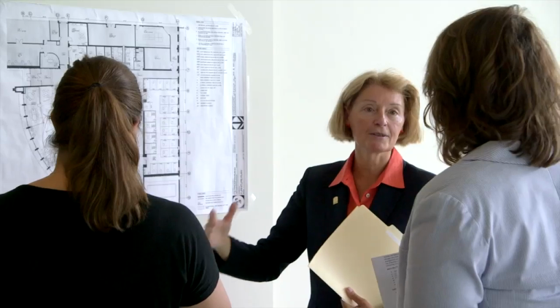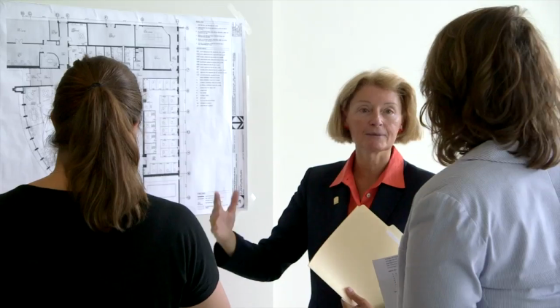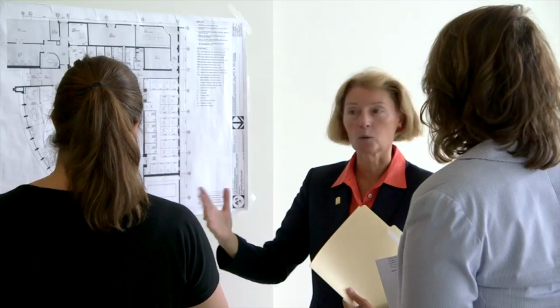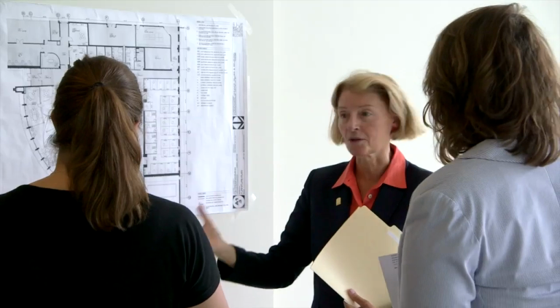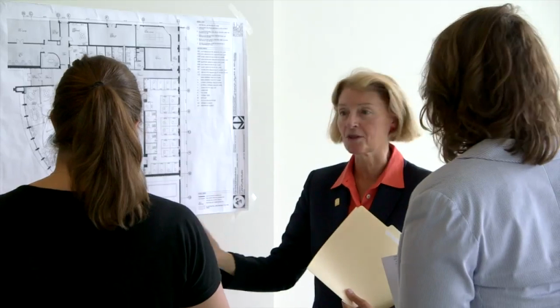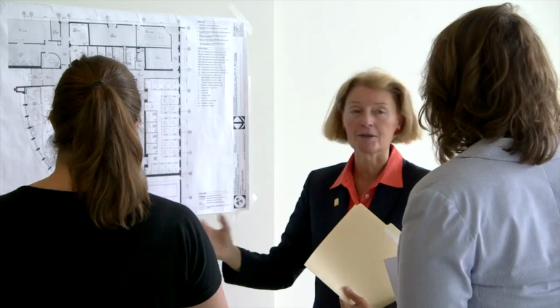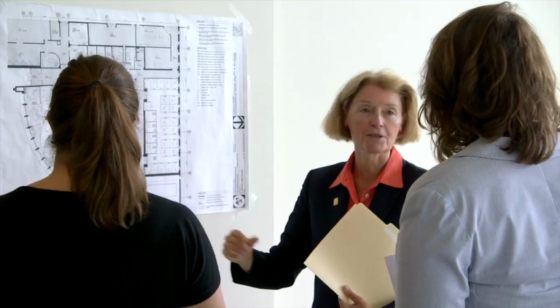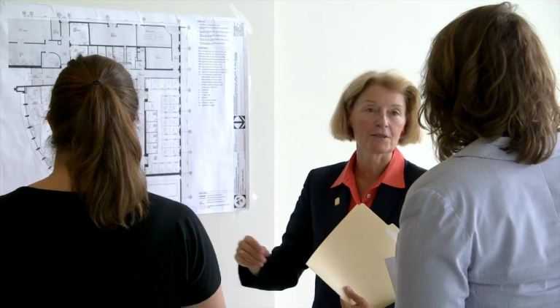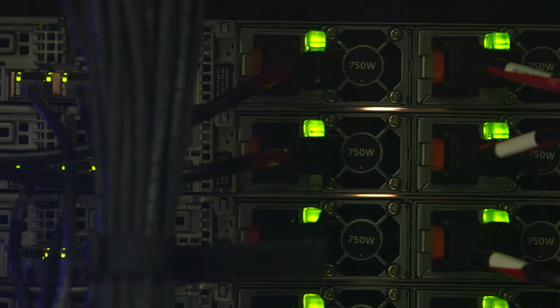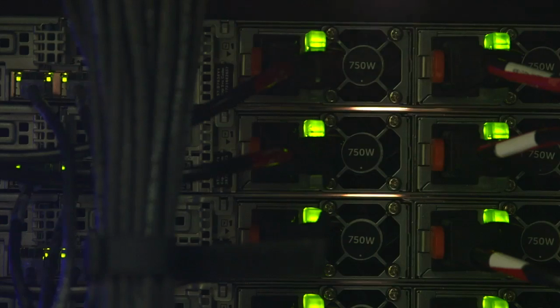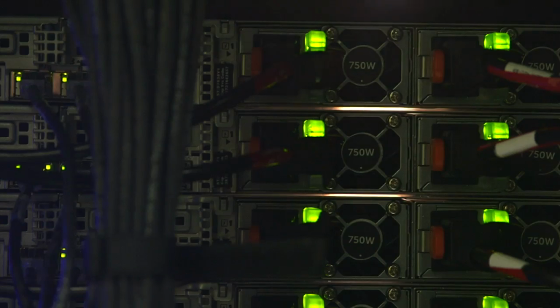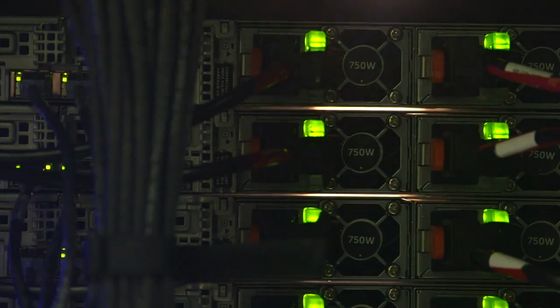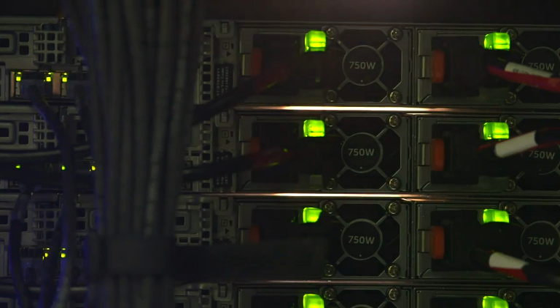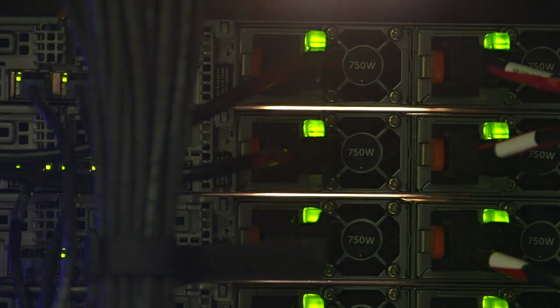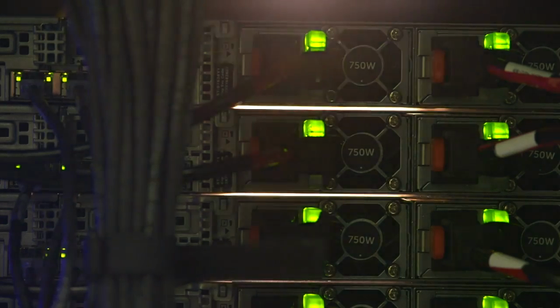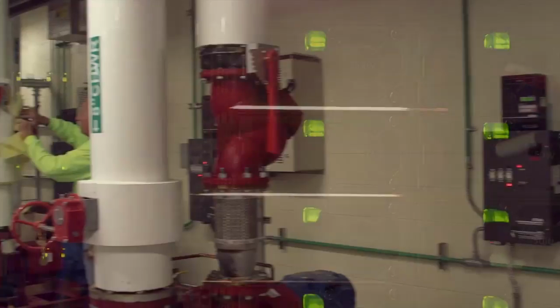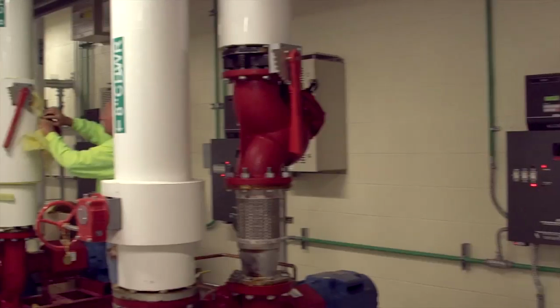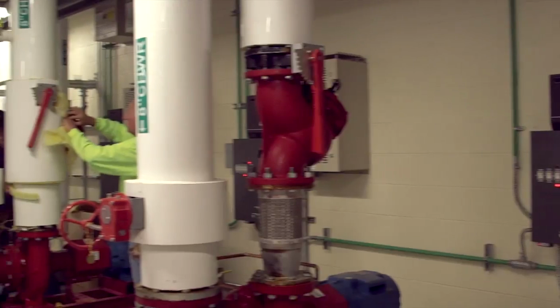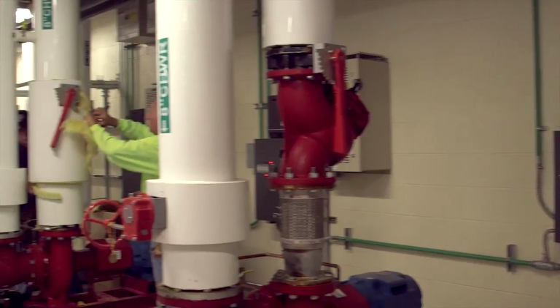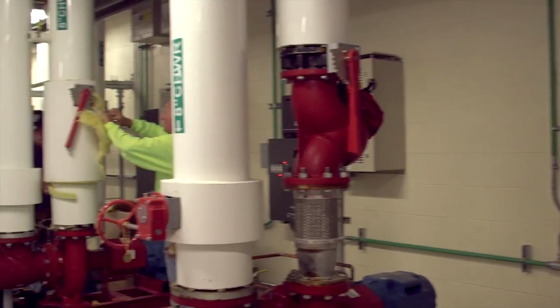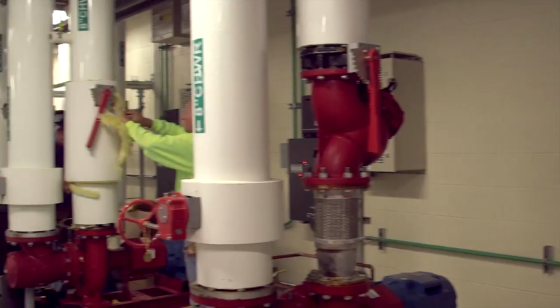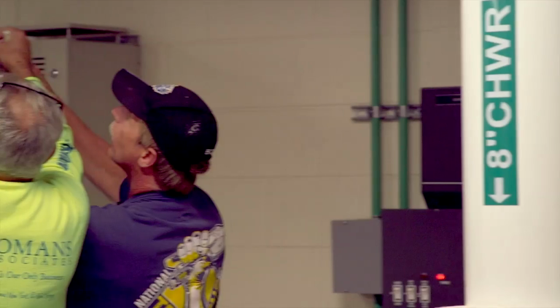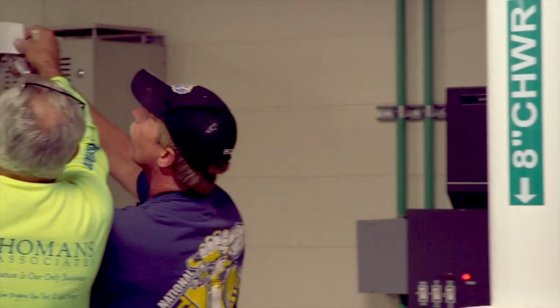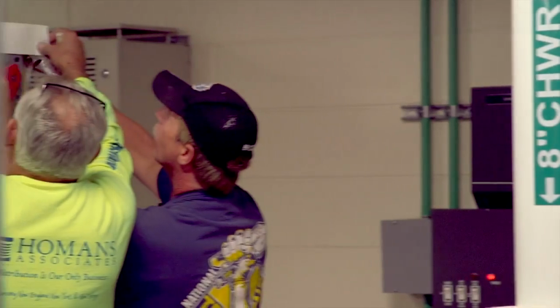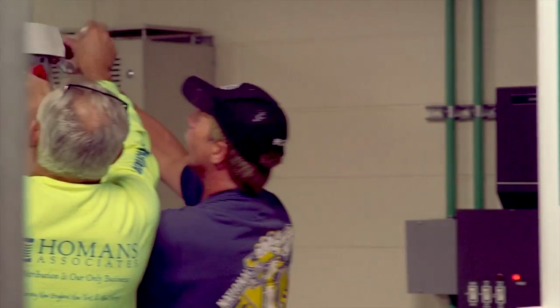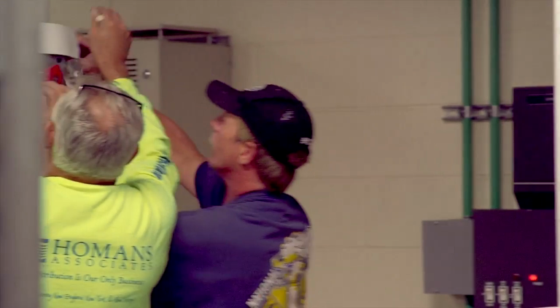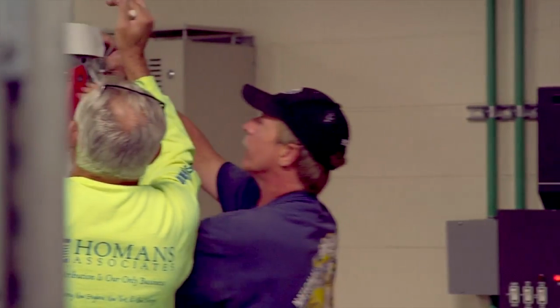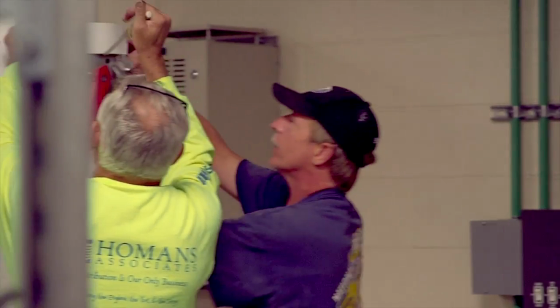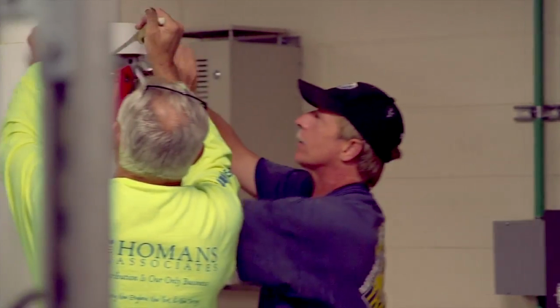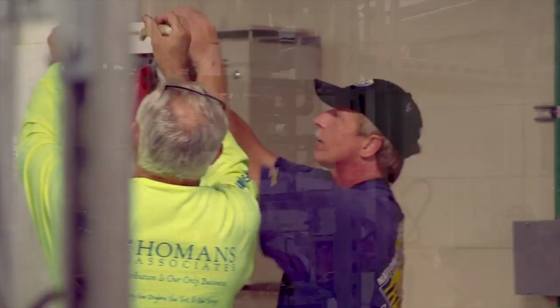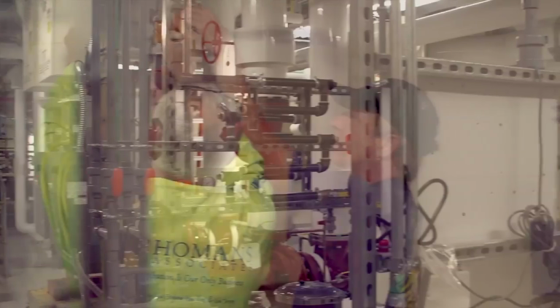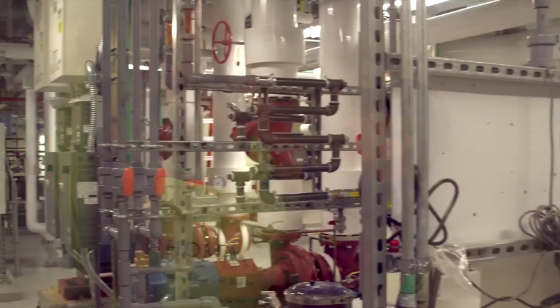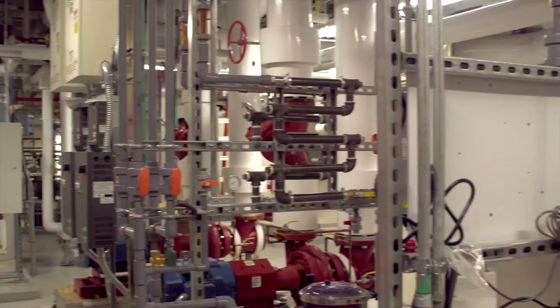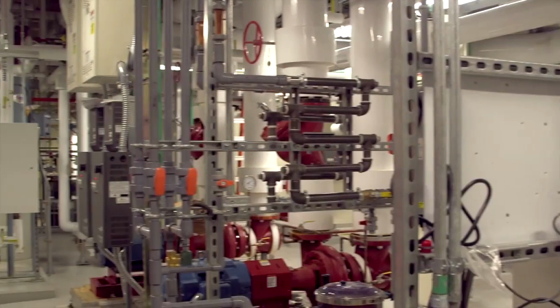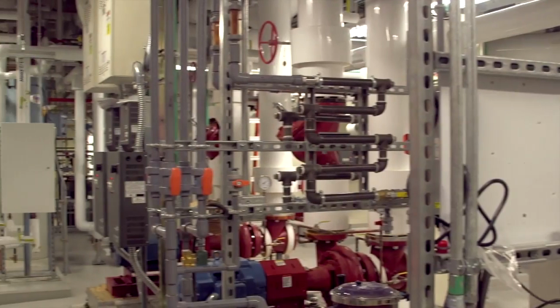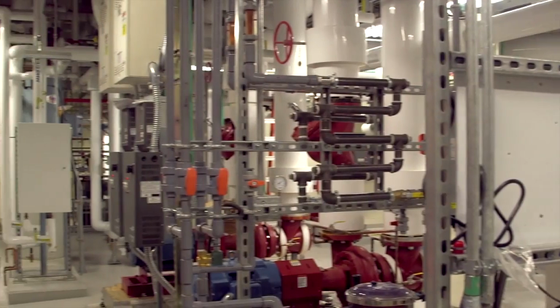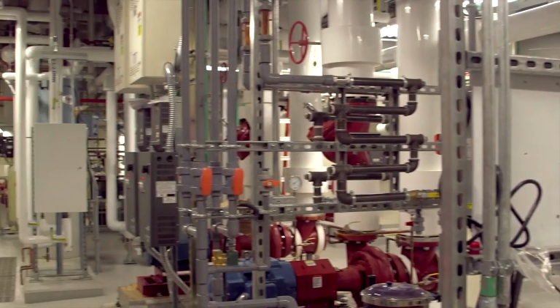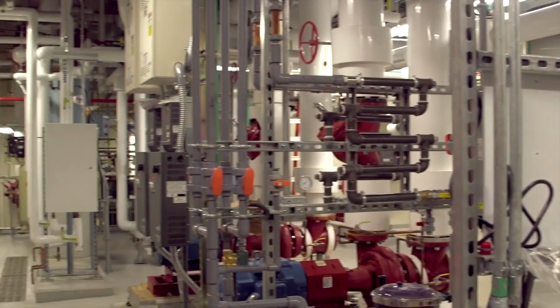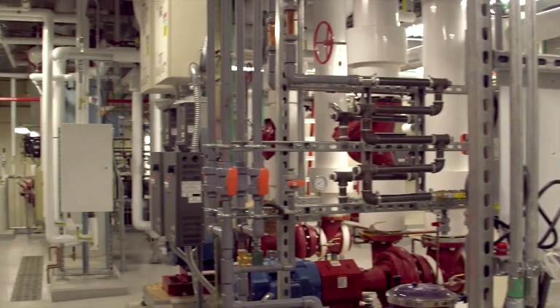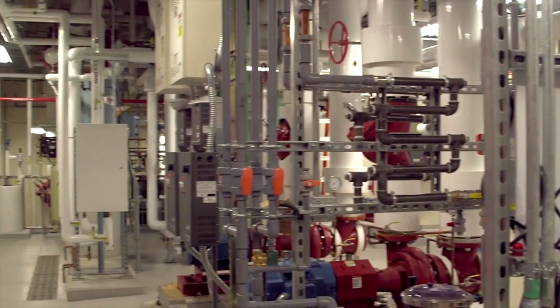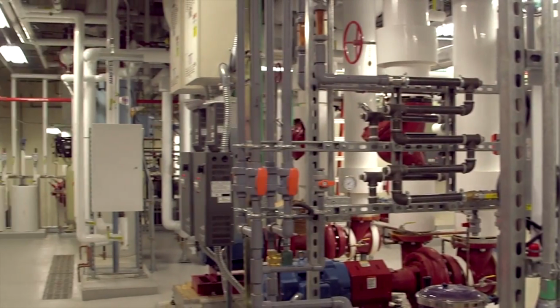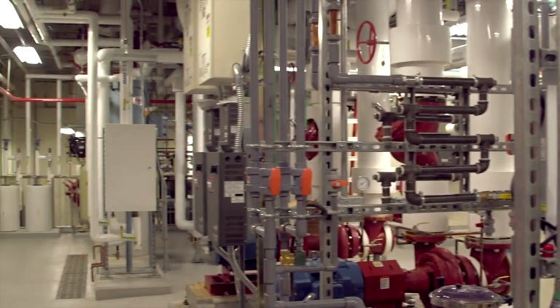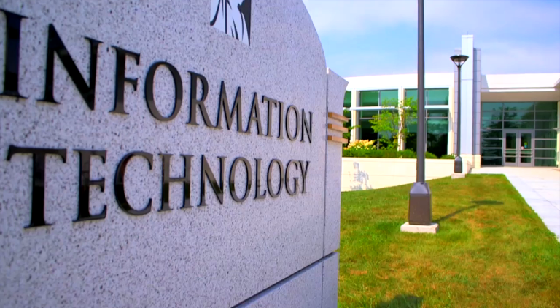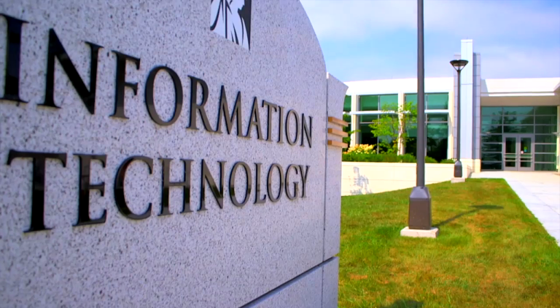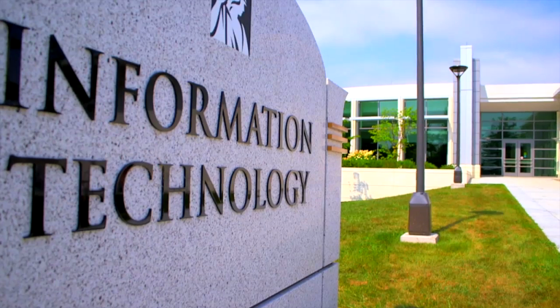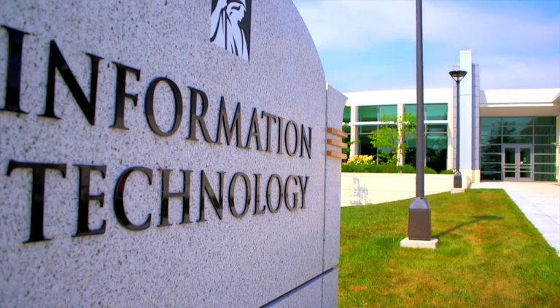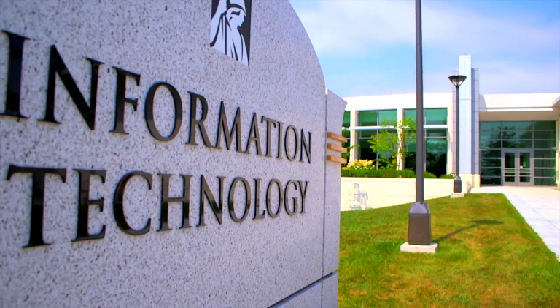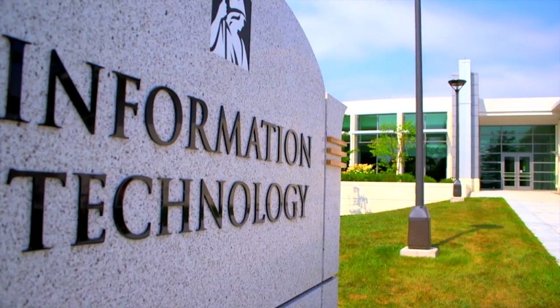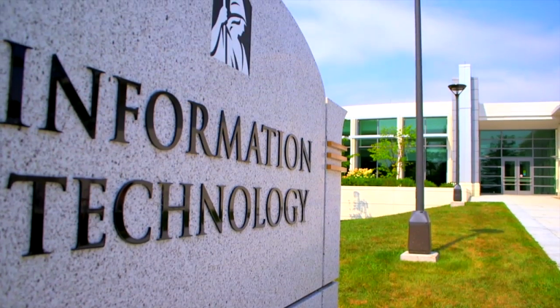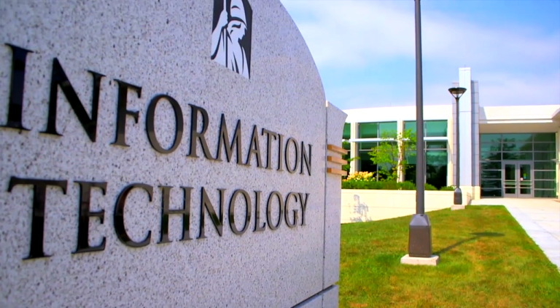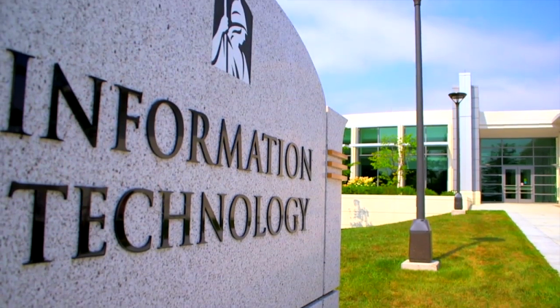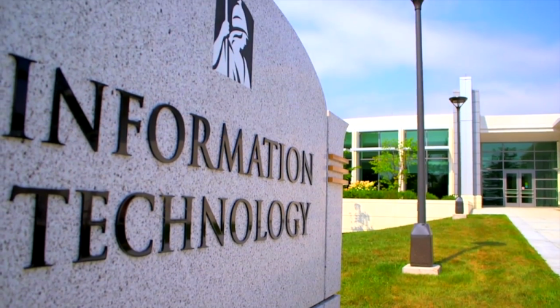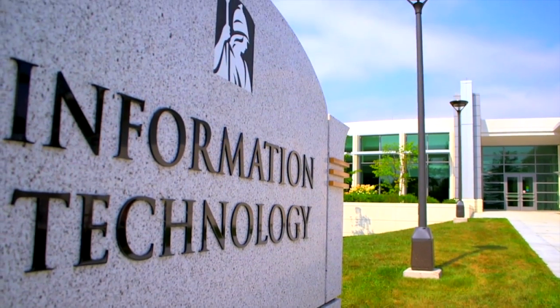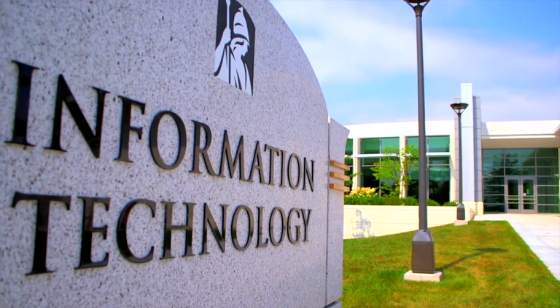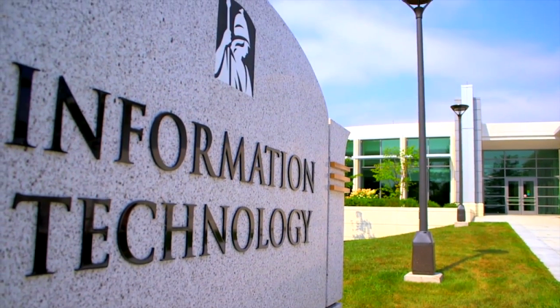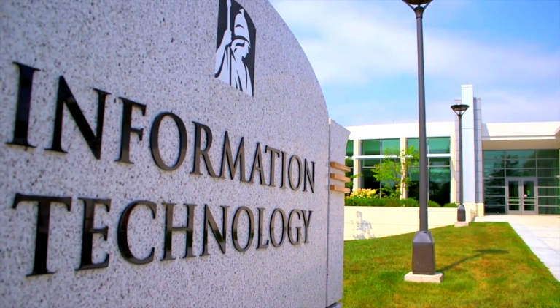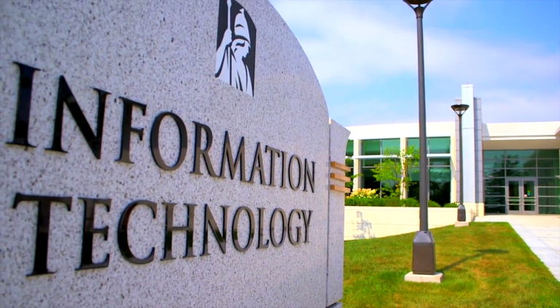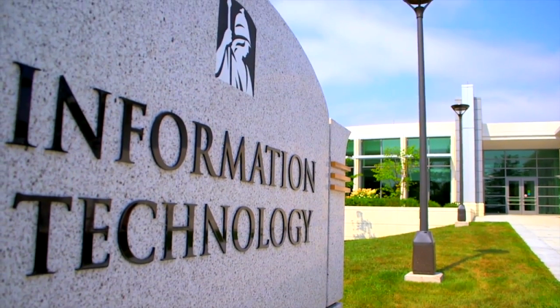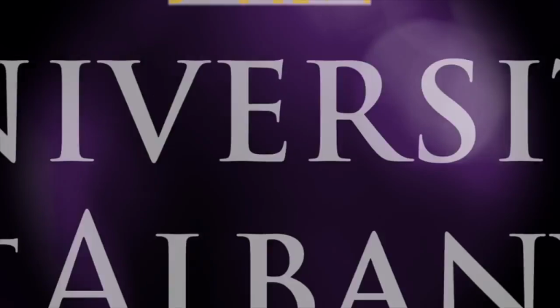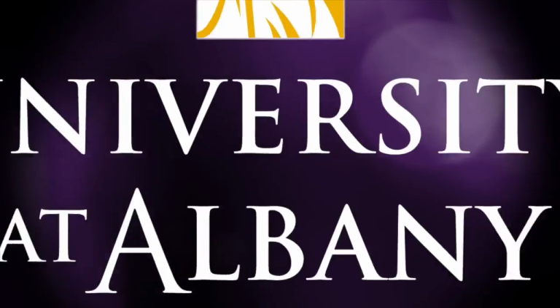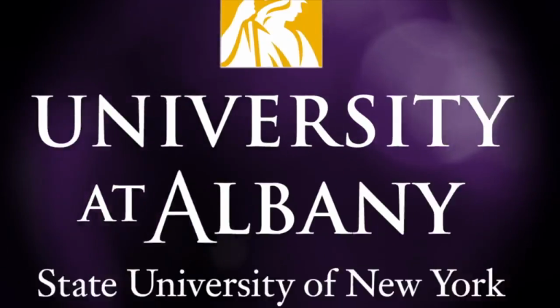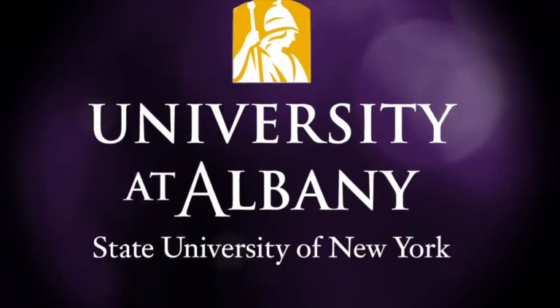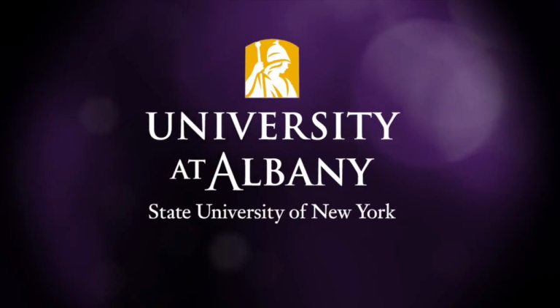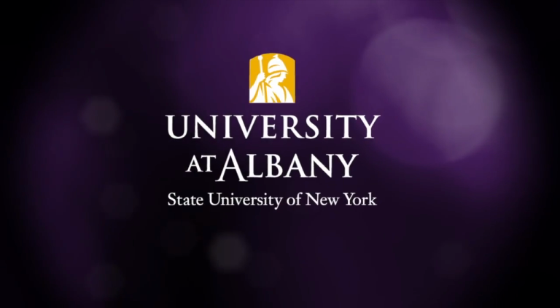A project of this magnitude takes the collaboration of many, but we're confident that we've provided a facility of lasting value.